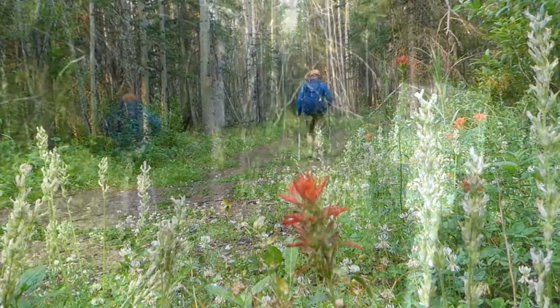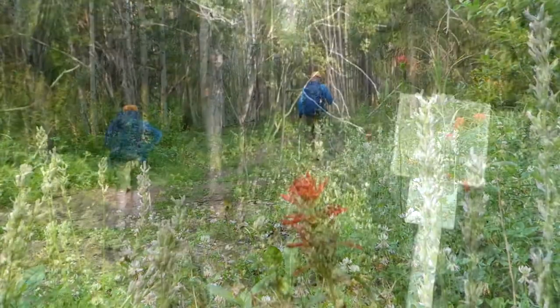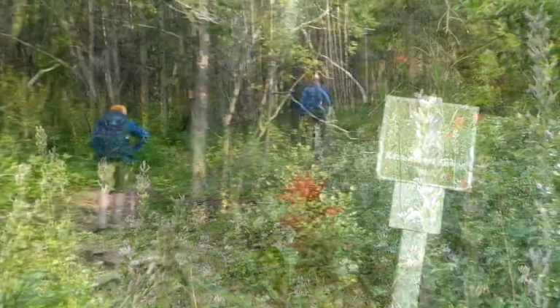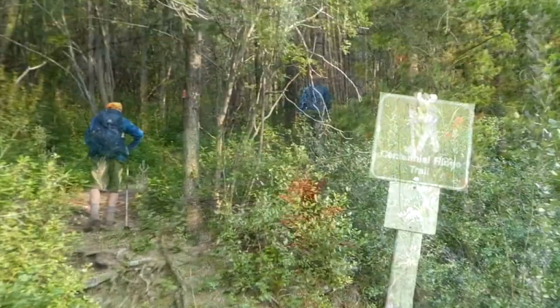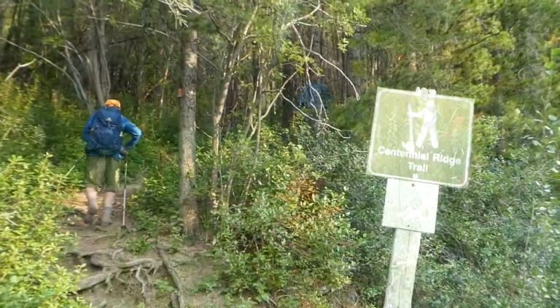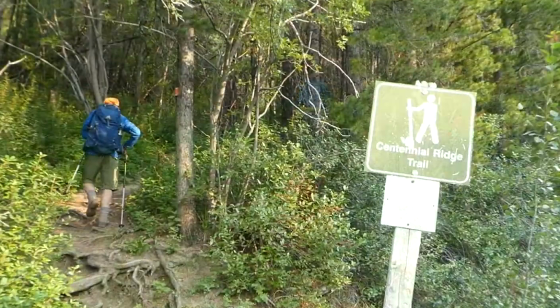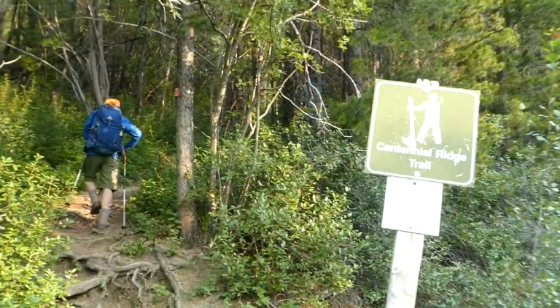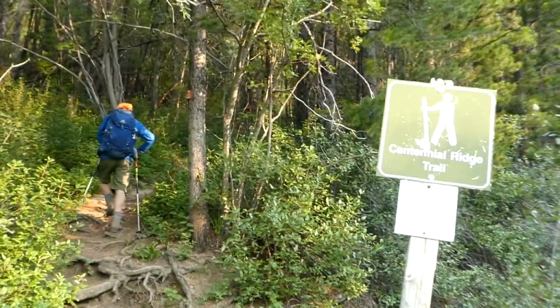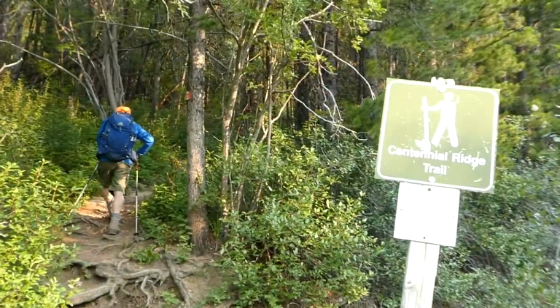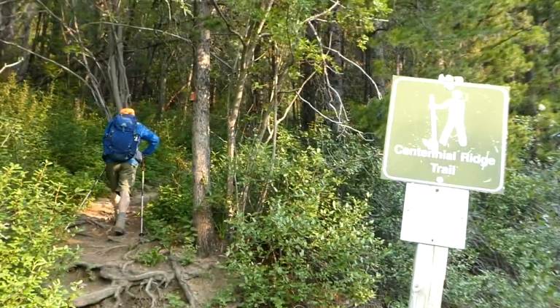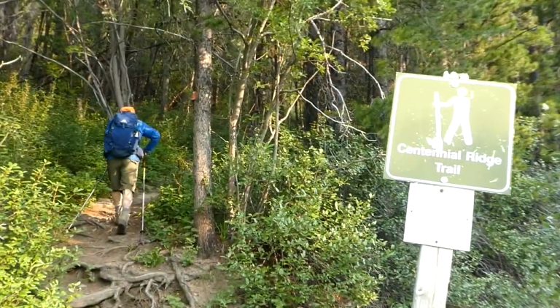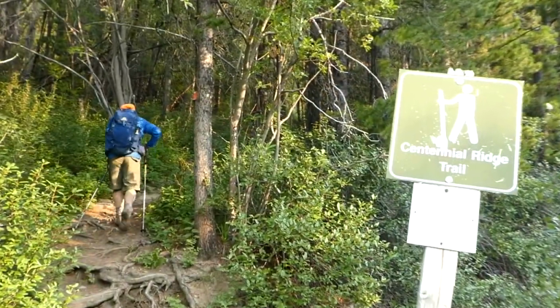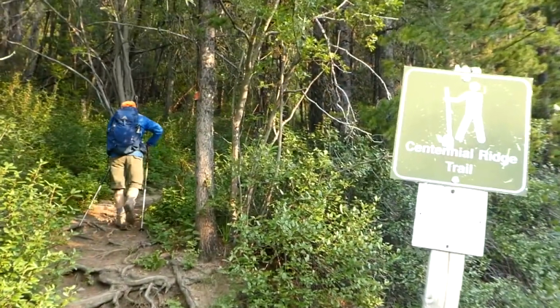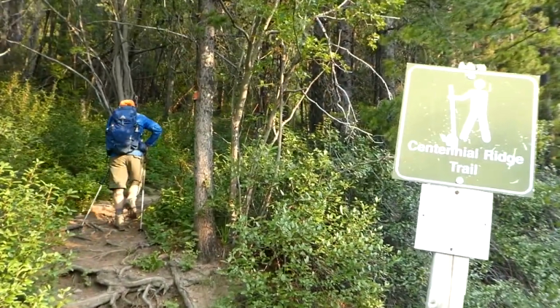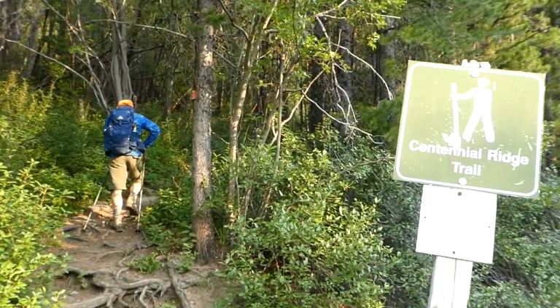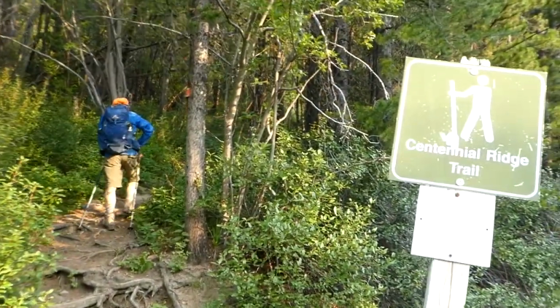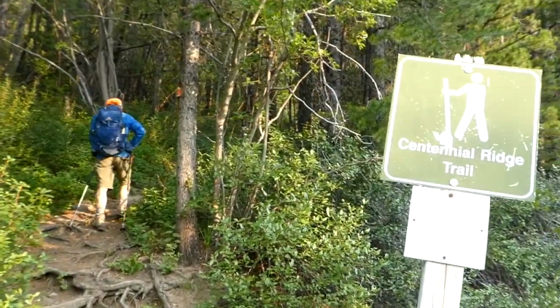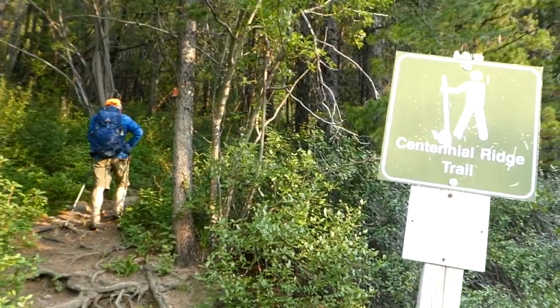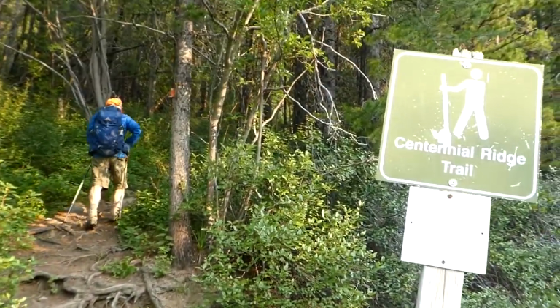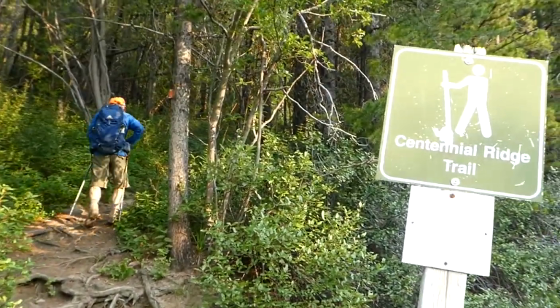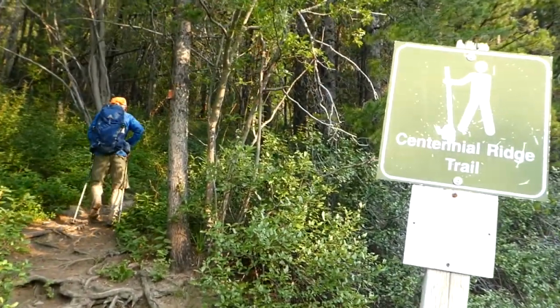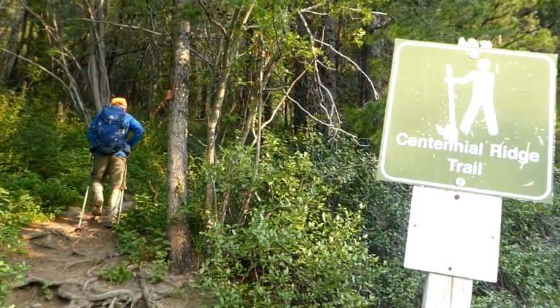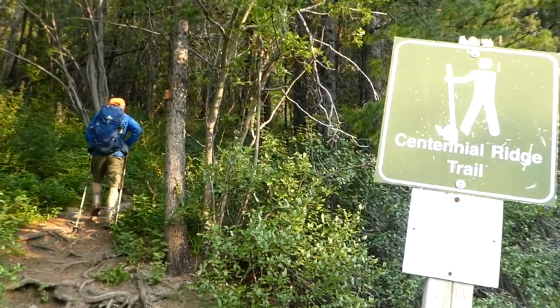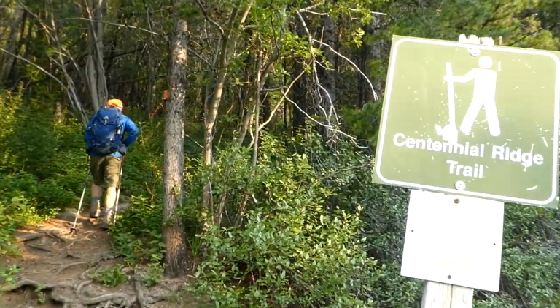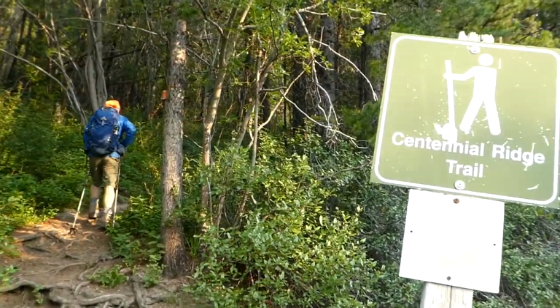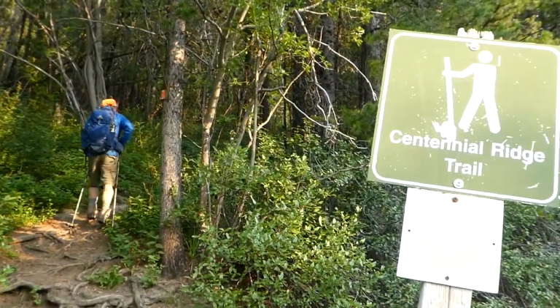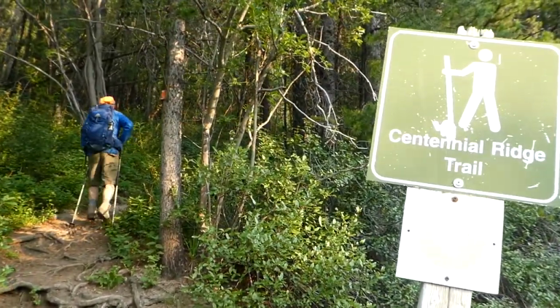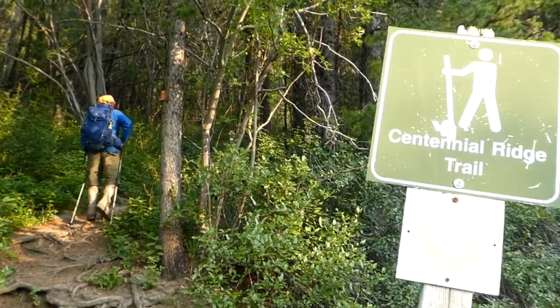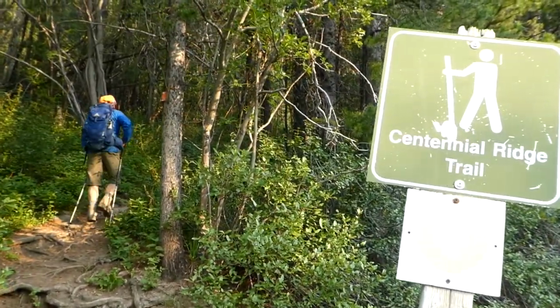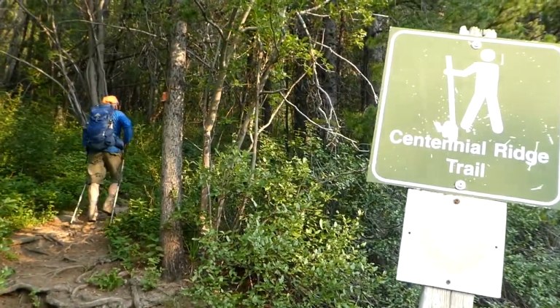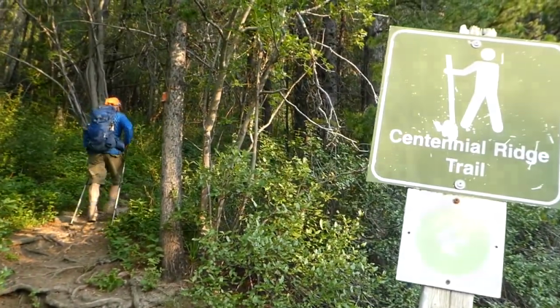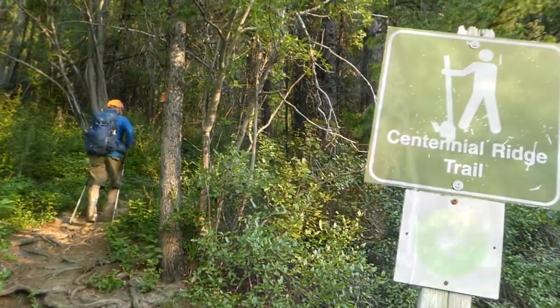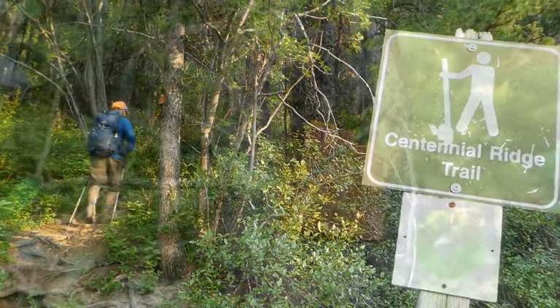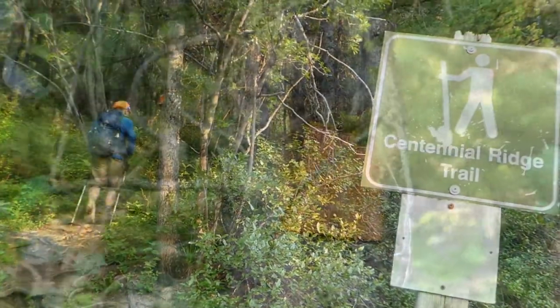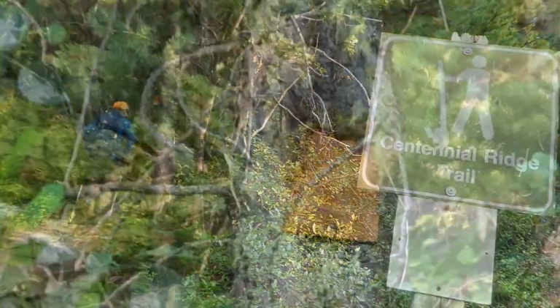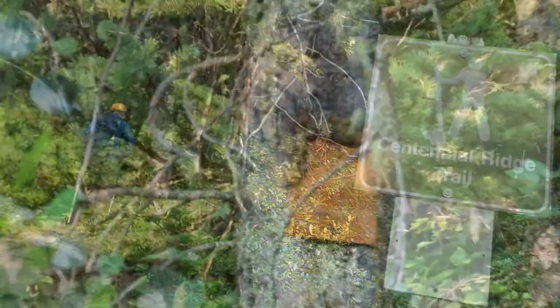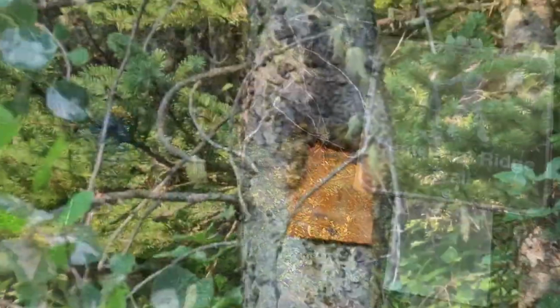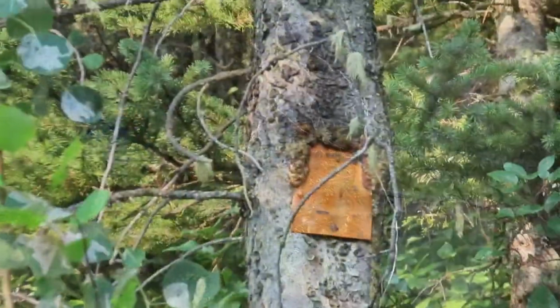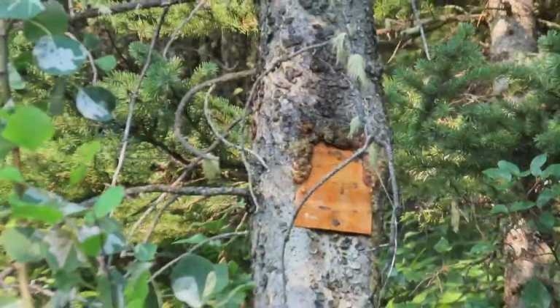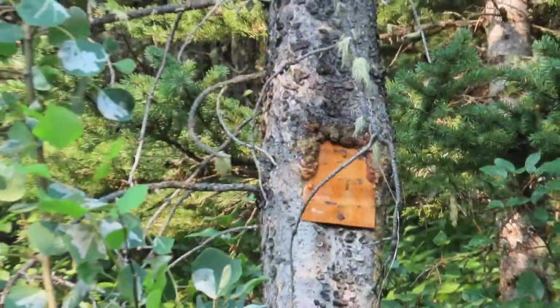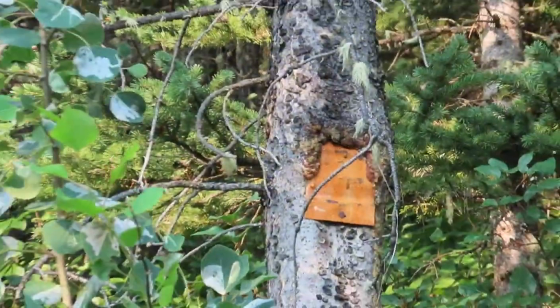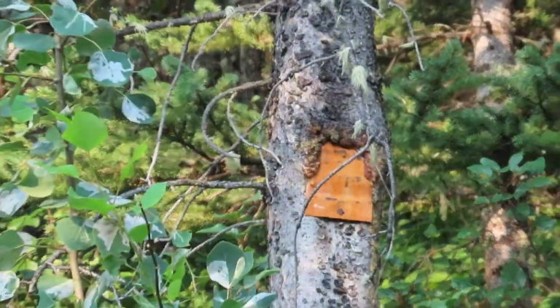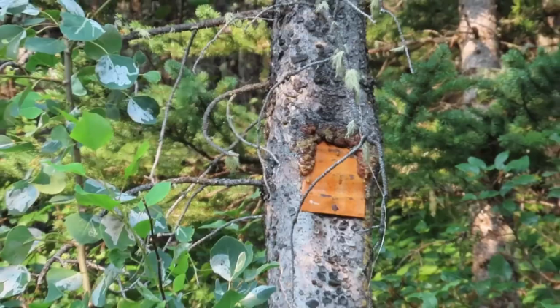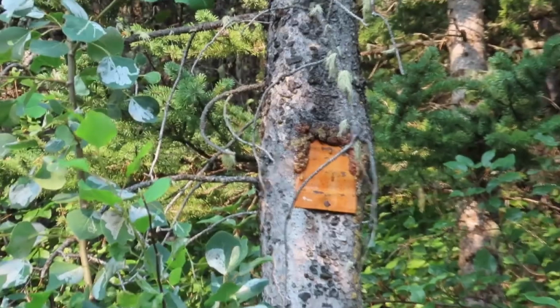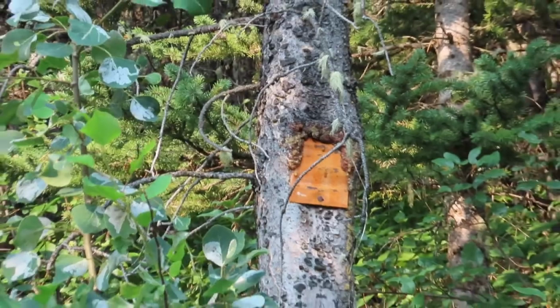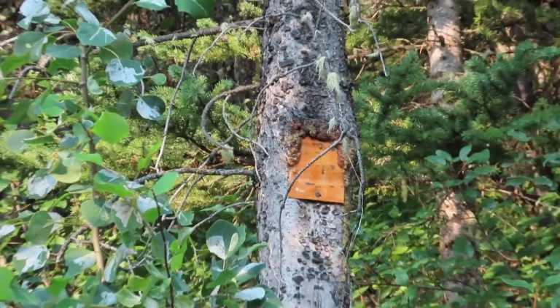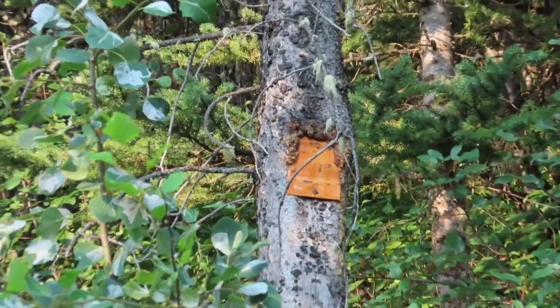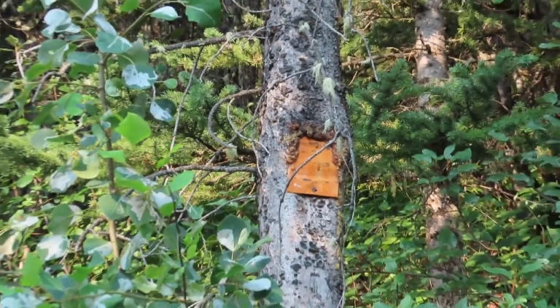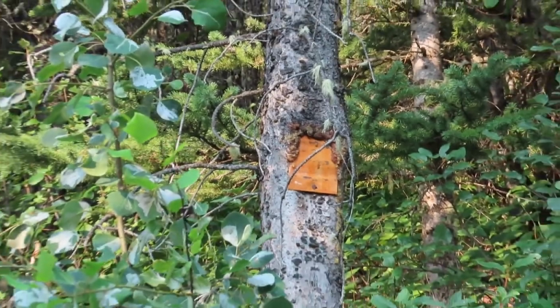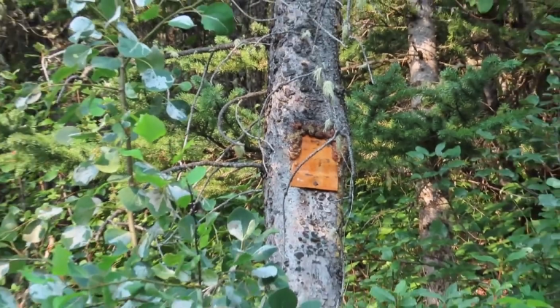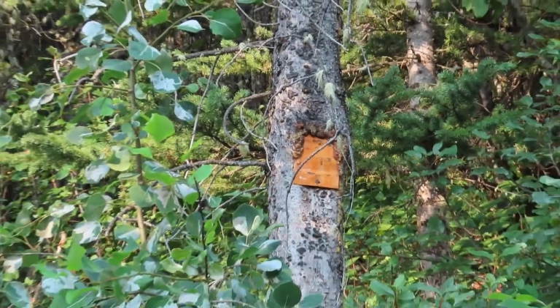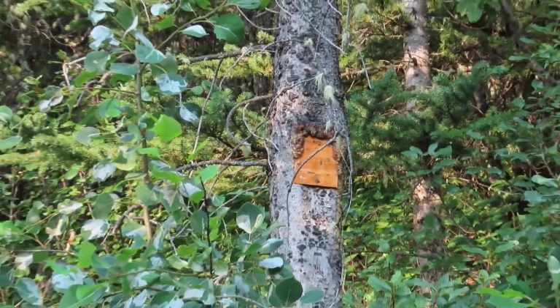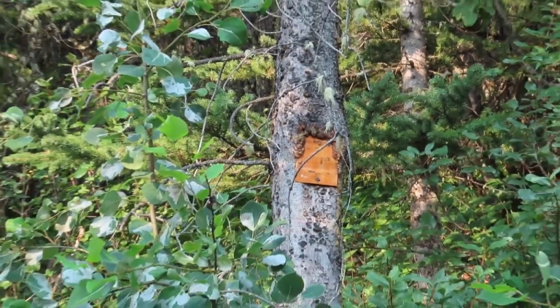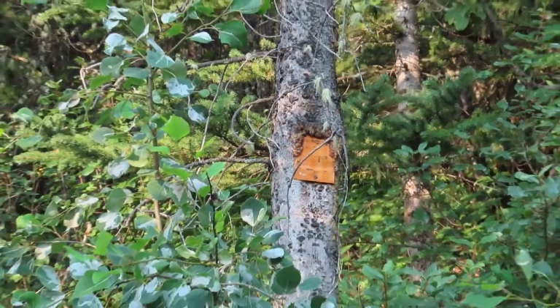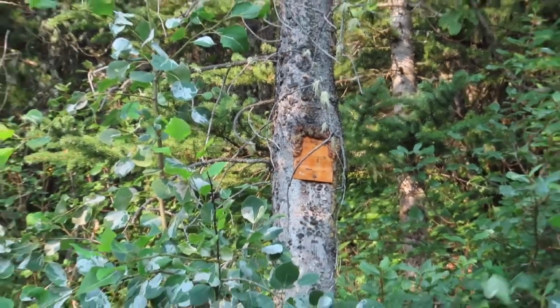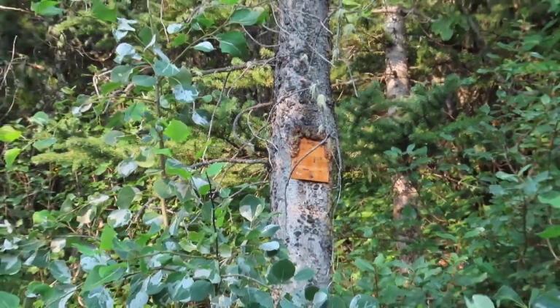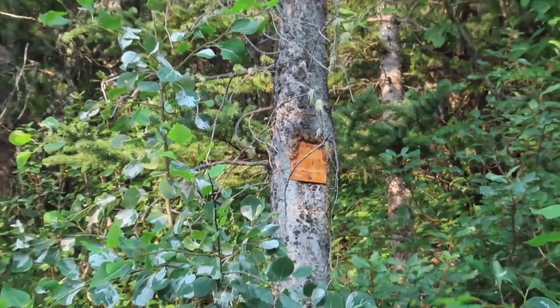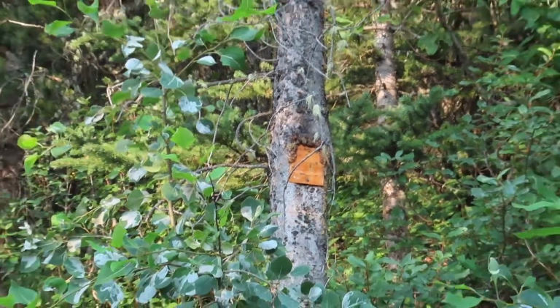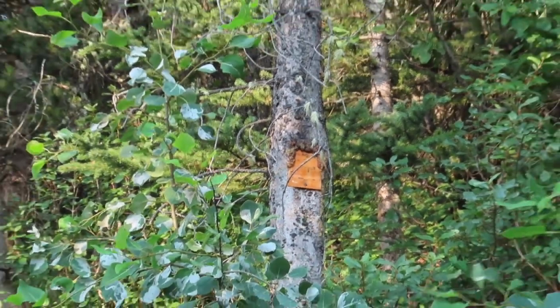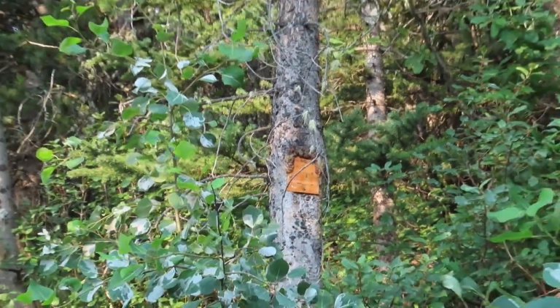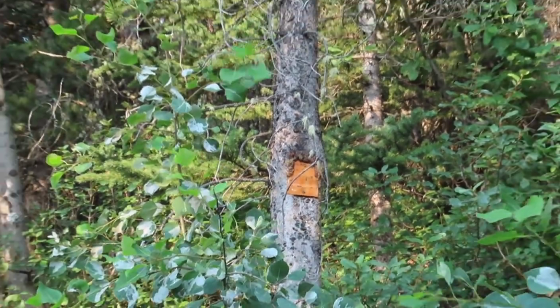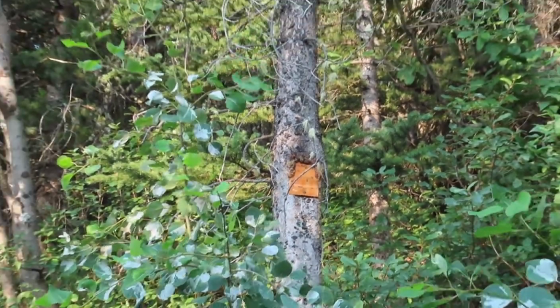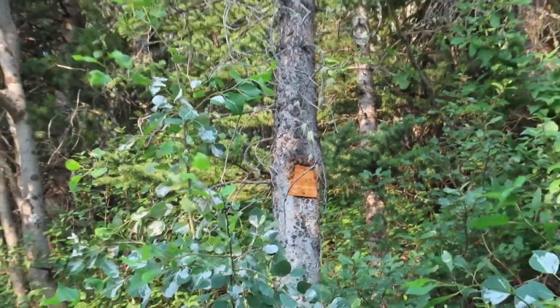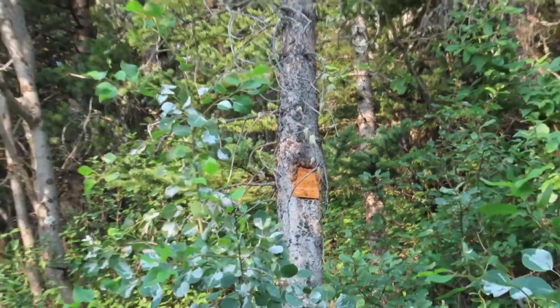While there are lots of modern signs, the original markers are still there — so old the trees are growing right over them.